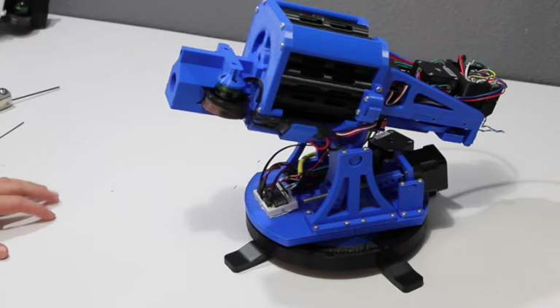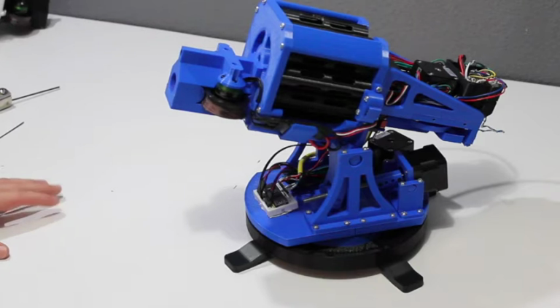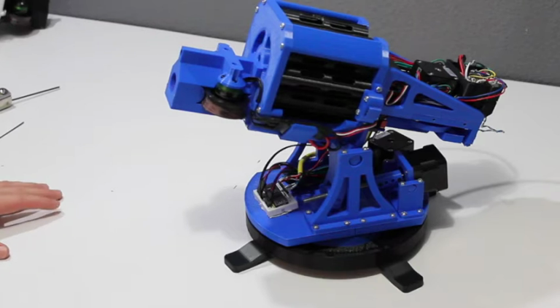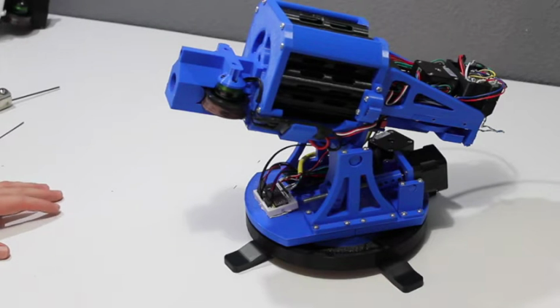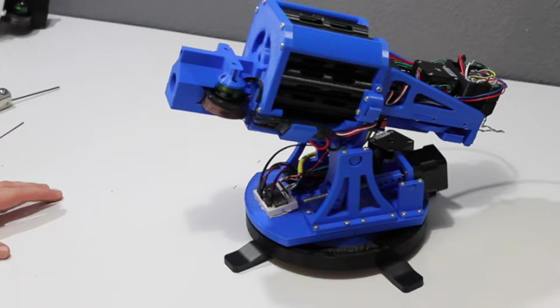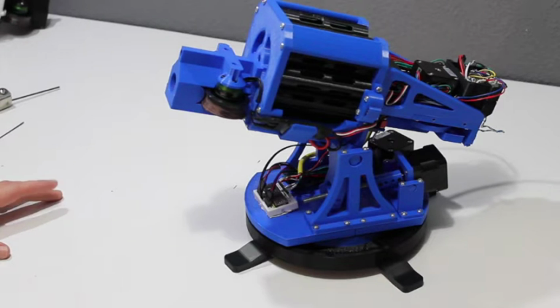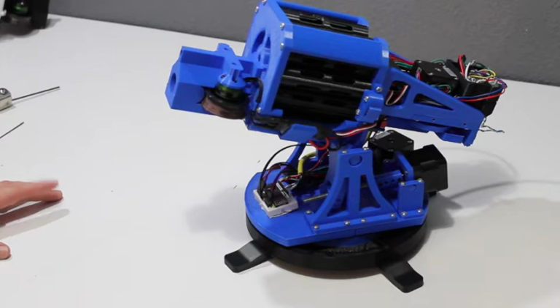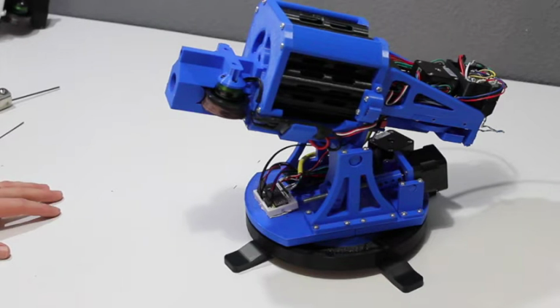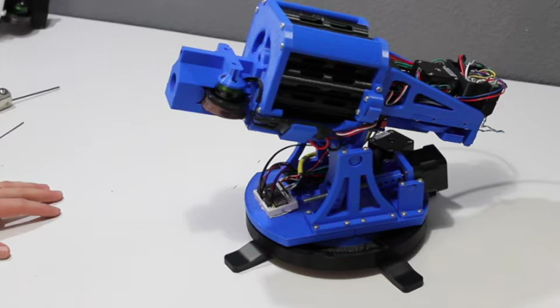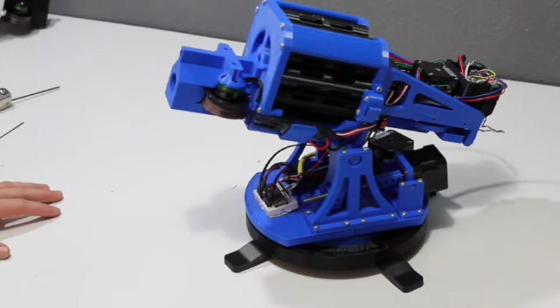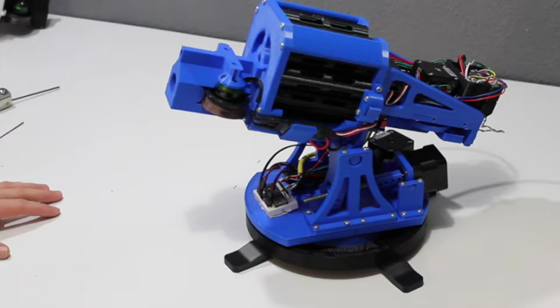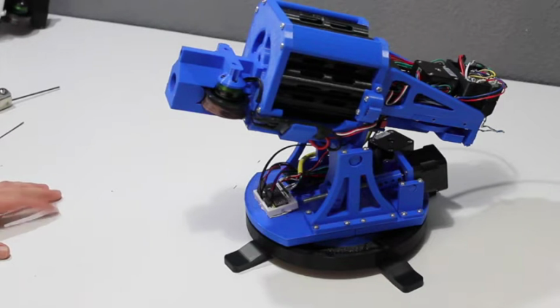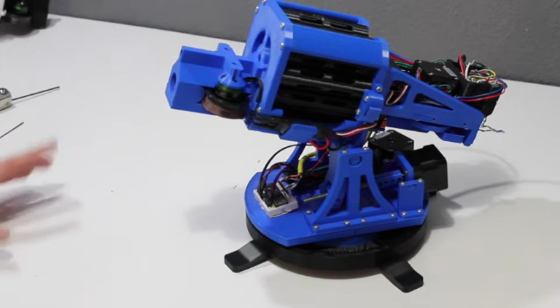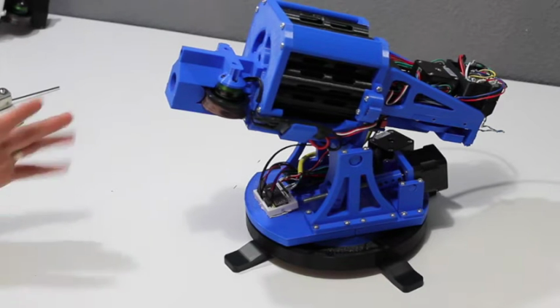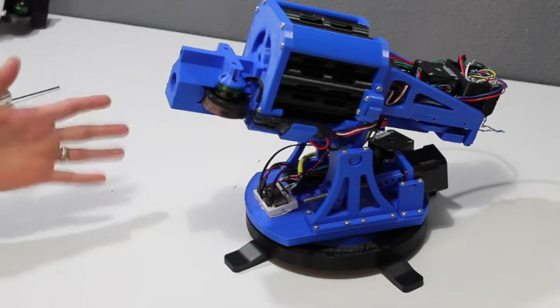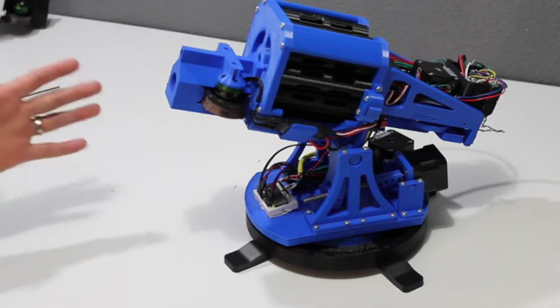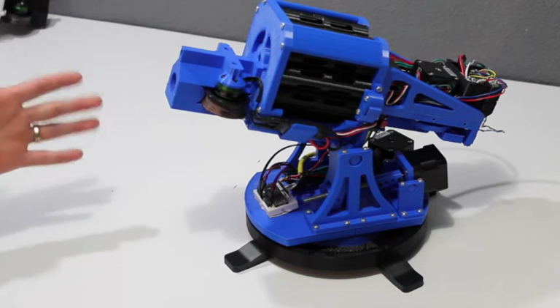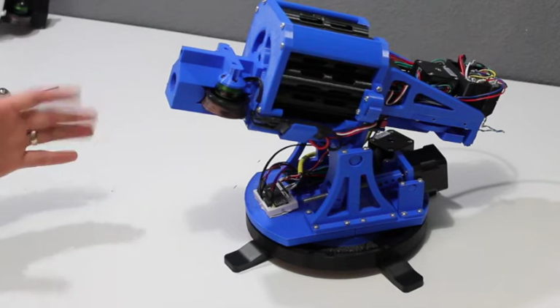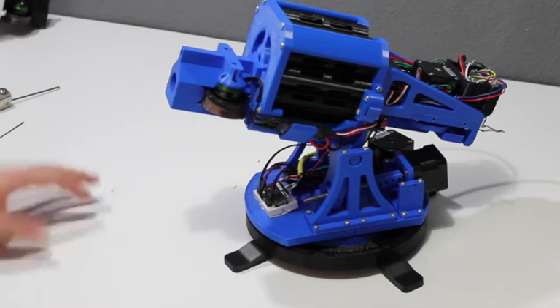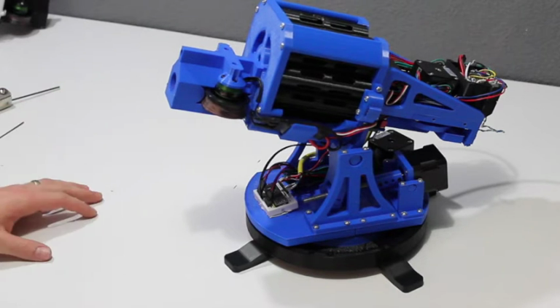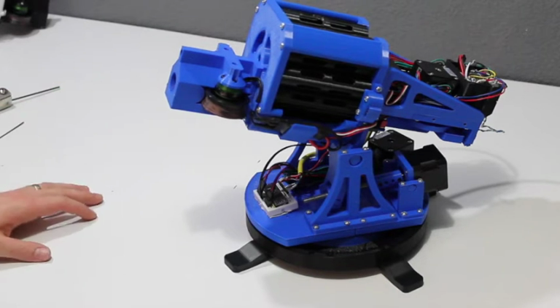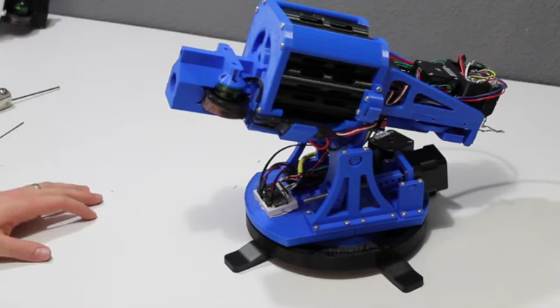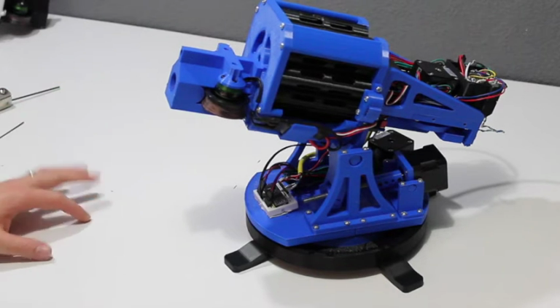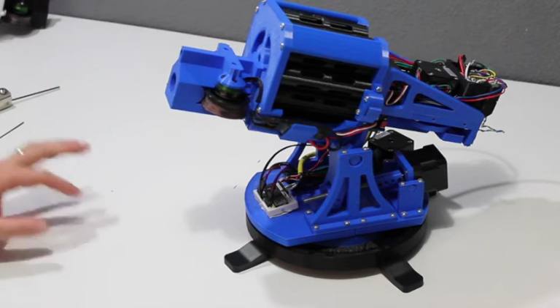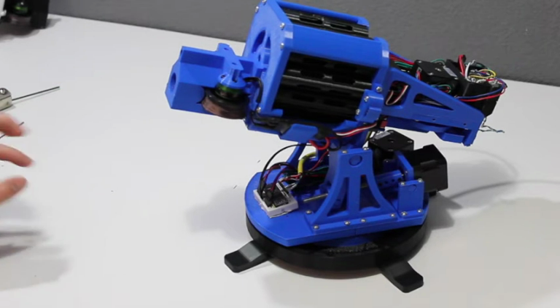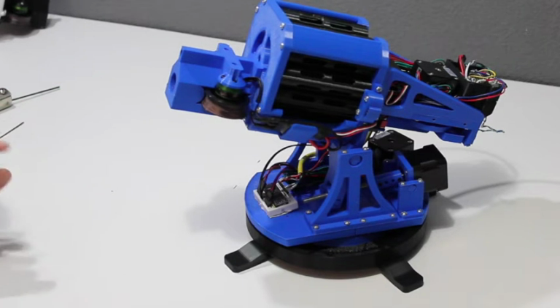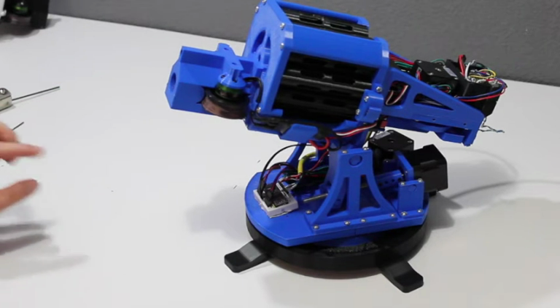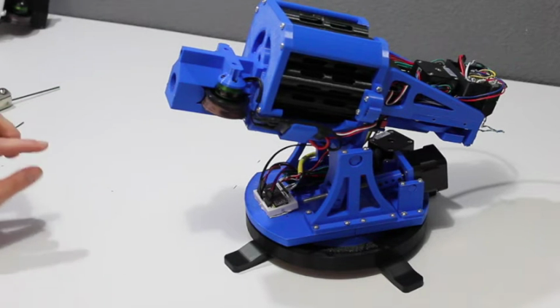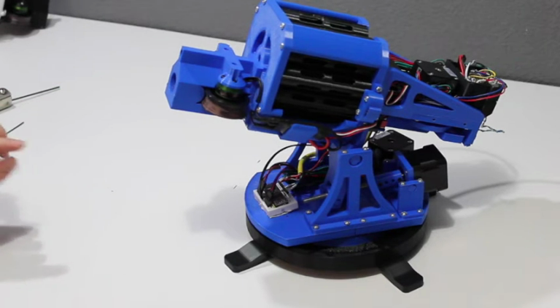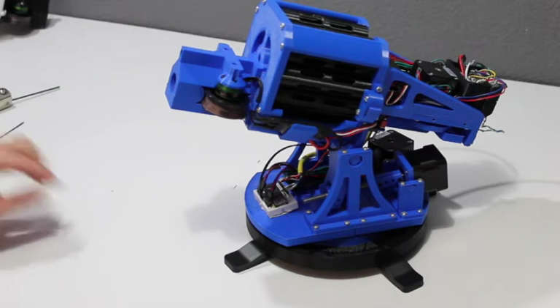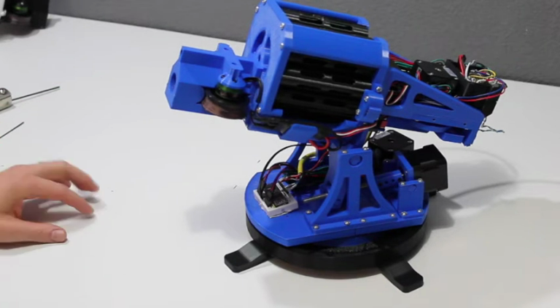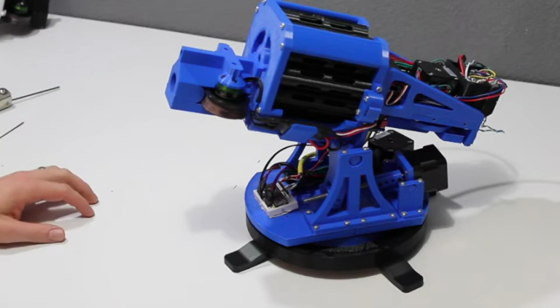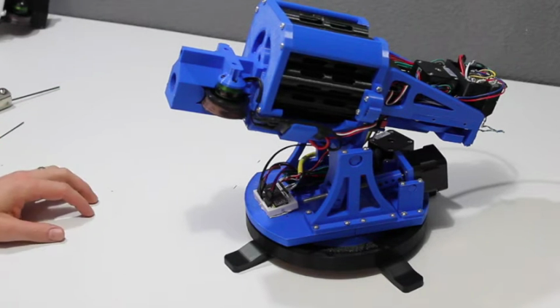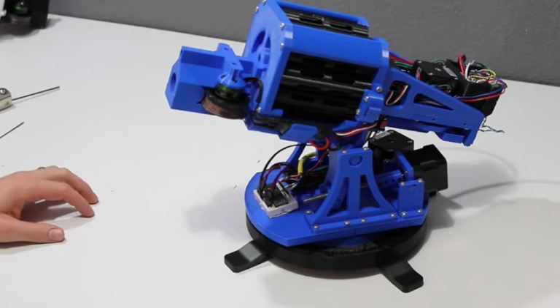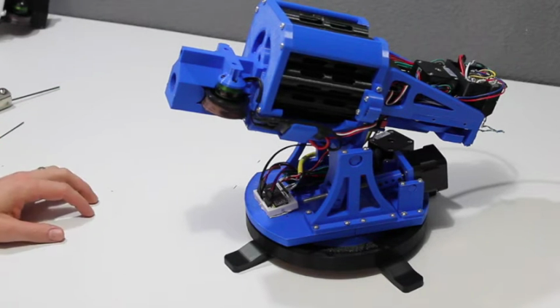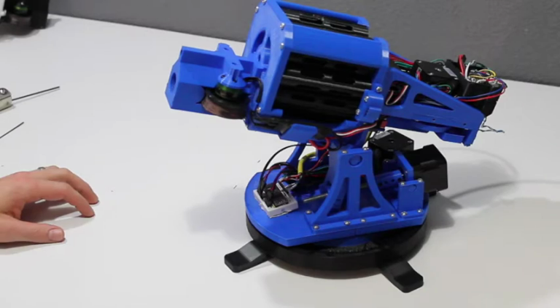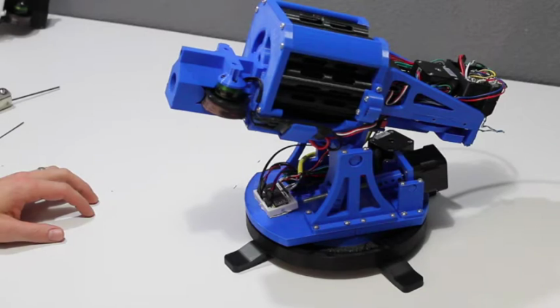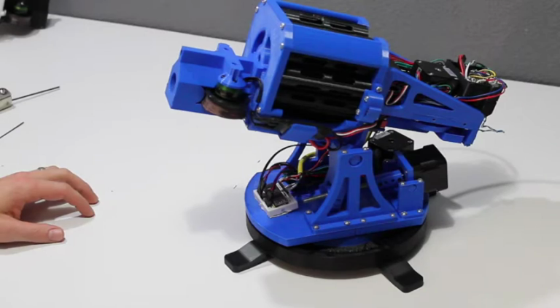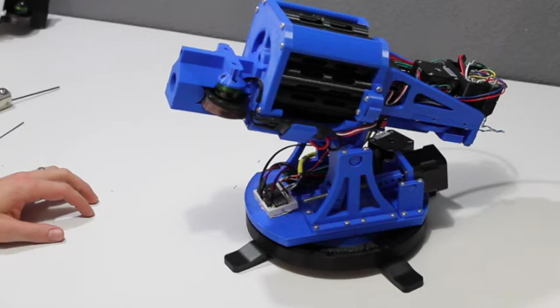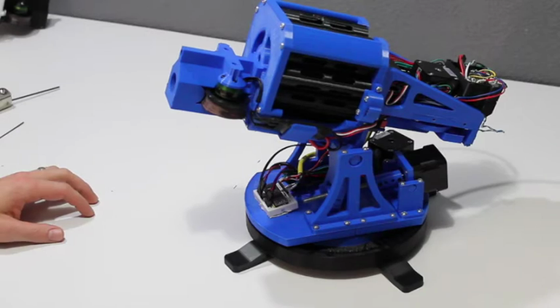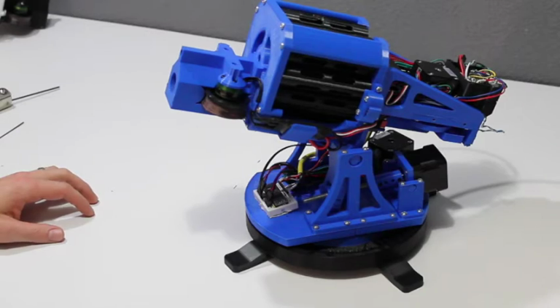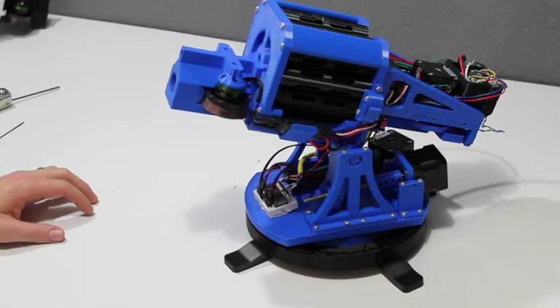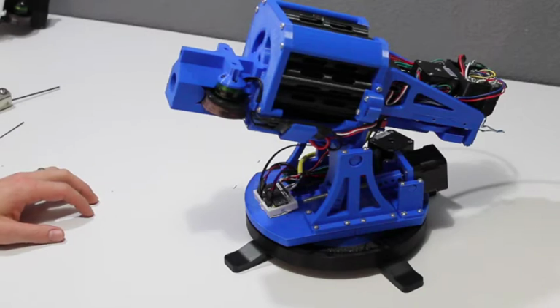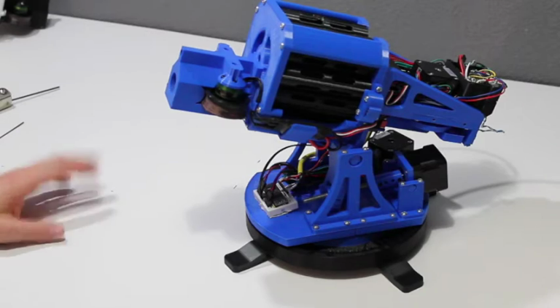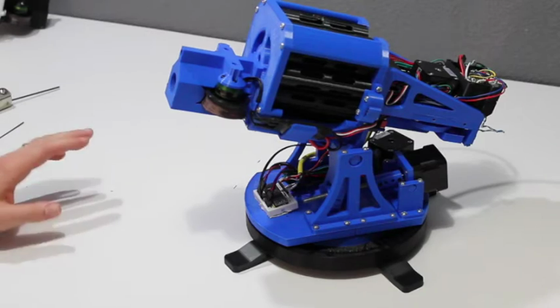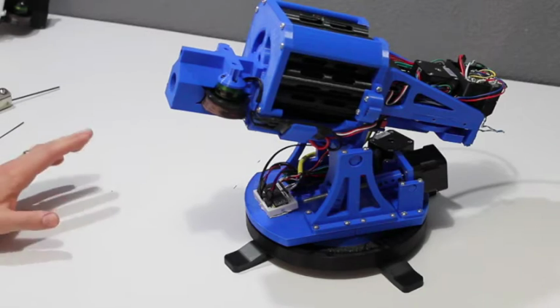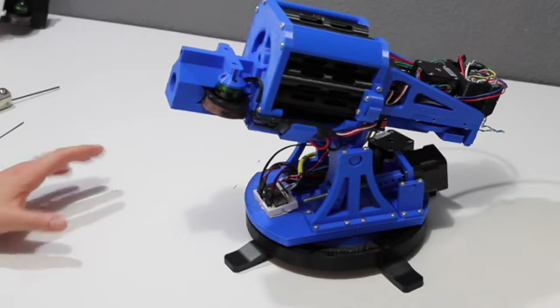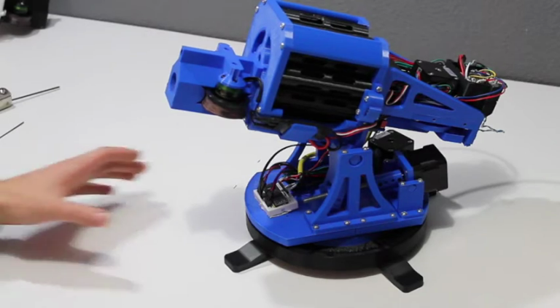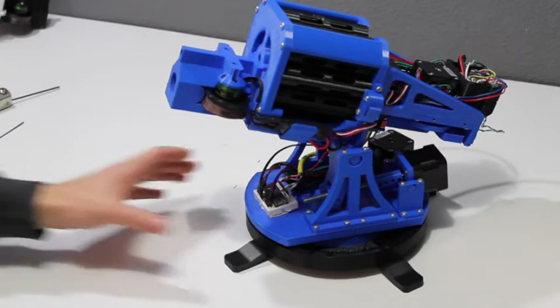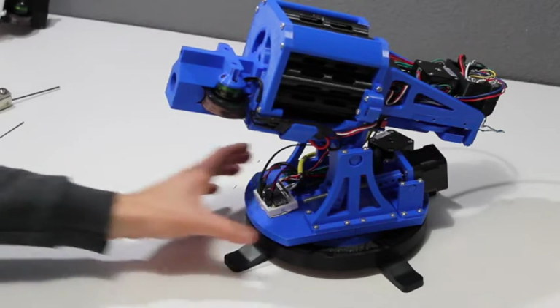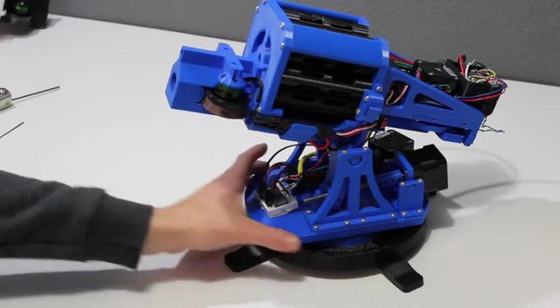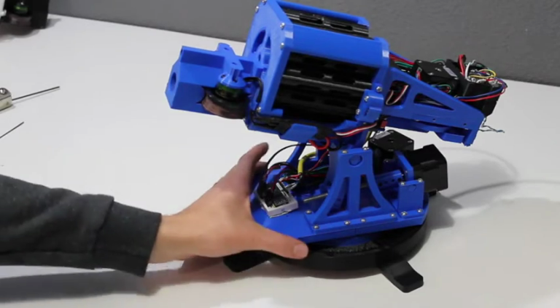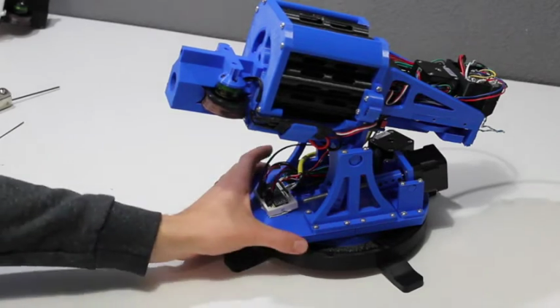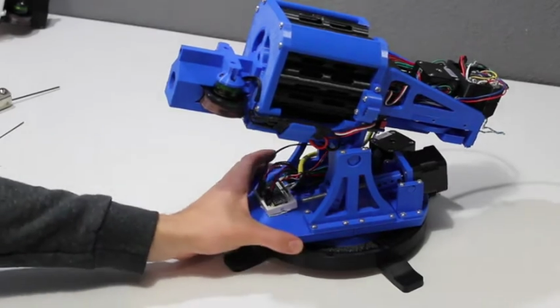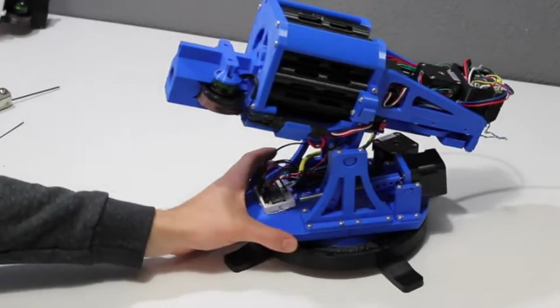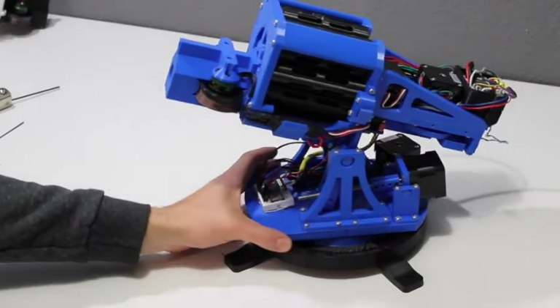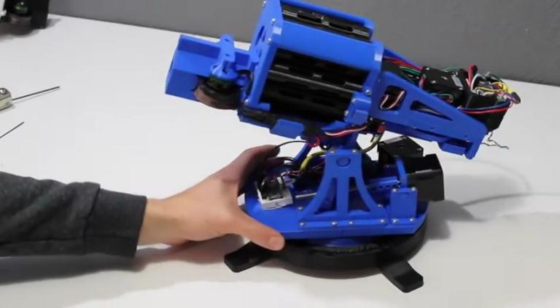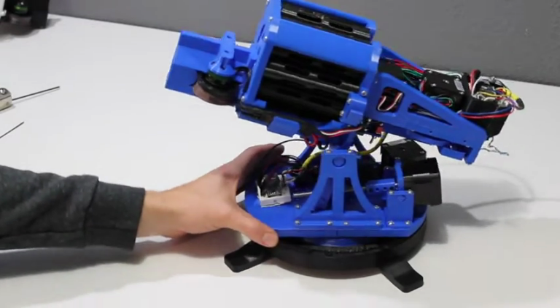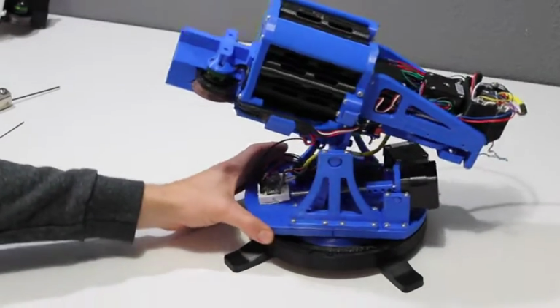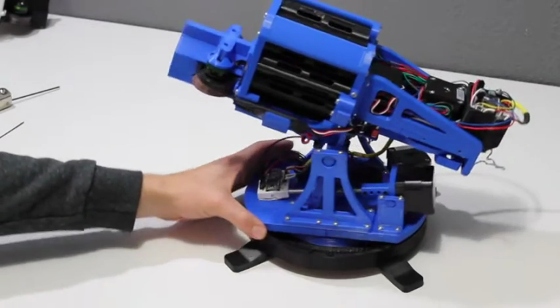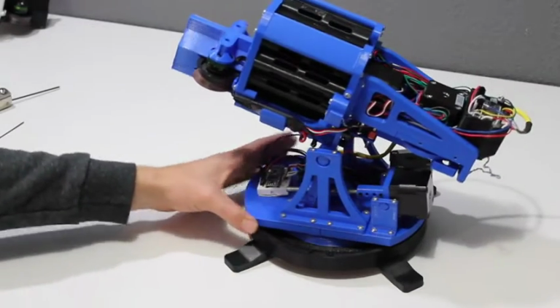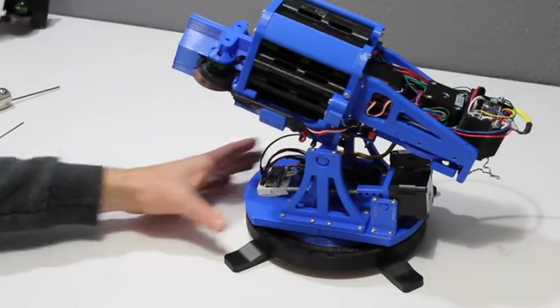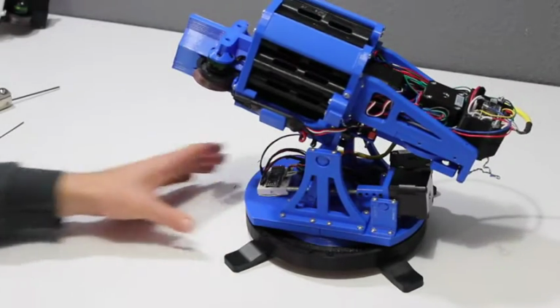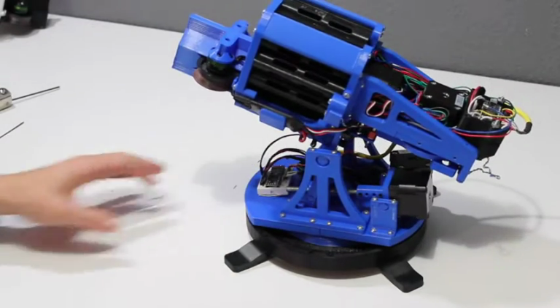Hey guys, this is Jesse. I'm here with an FDL-1, this particular model being the prototype model as seen in the Kickstarter campaign.